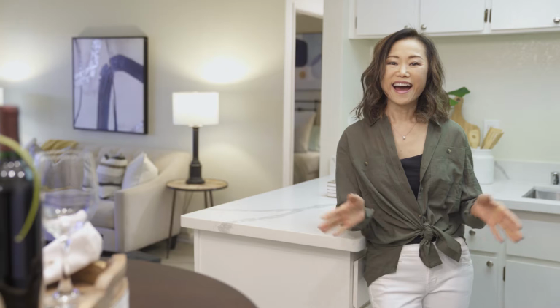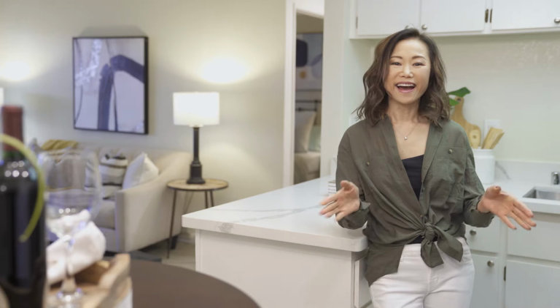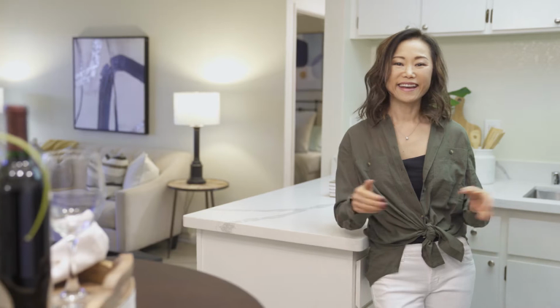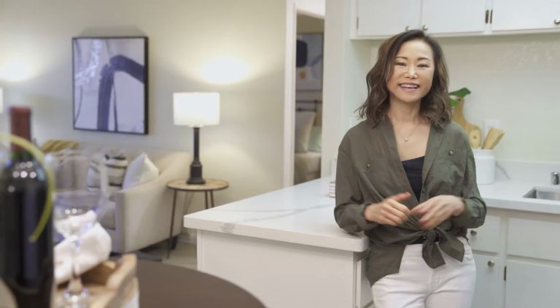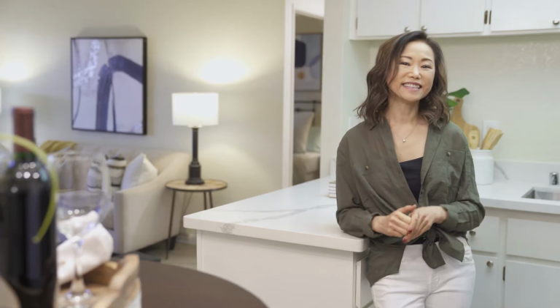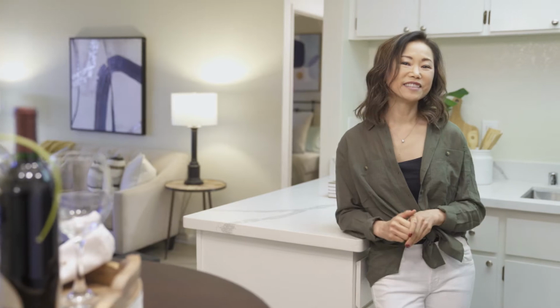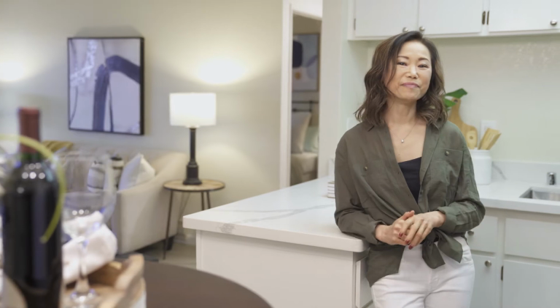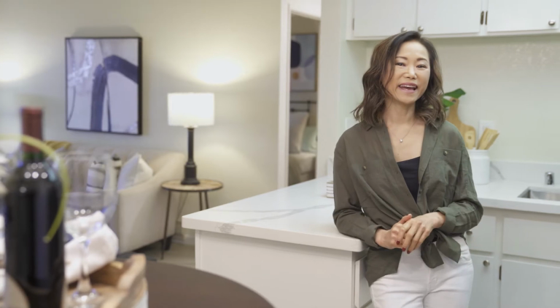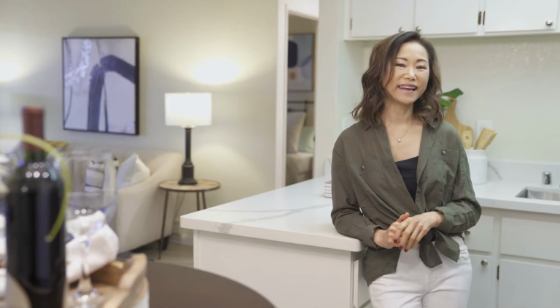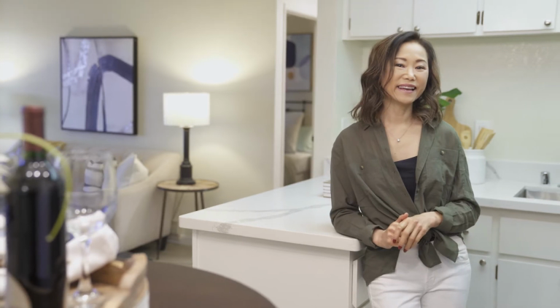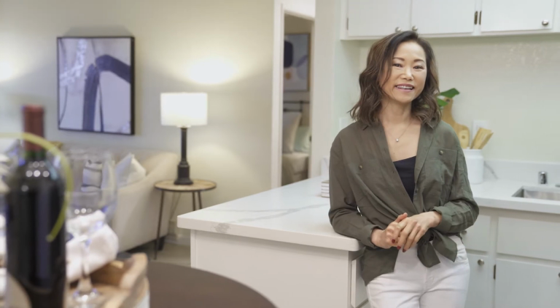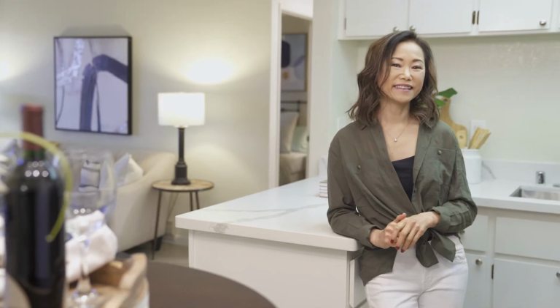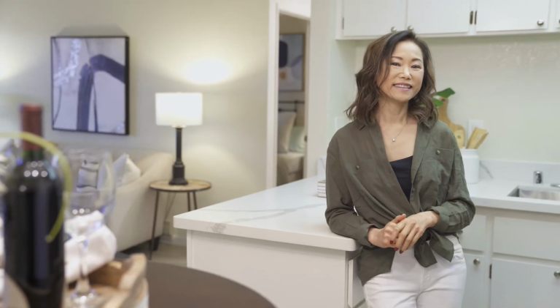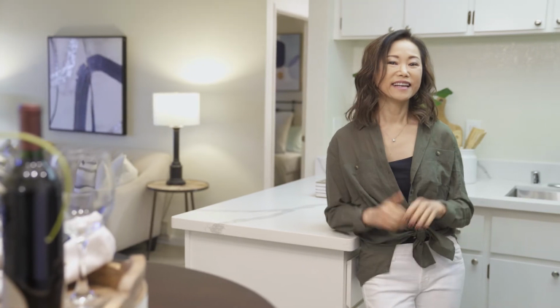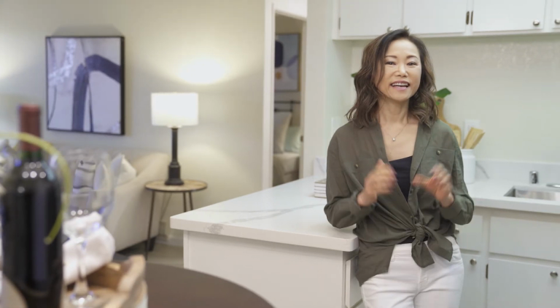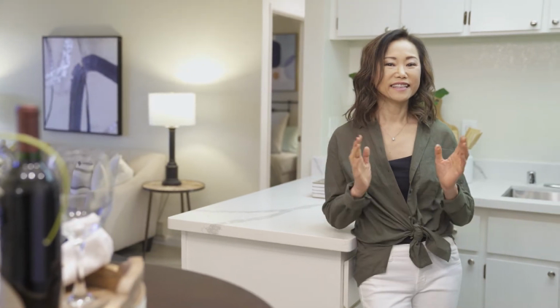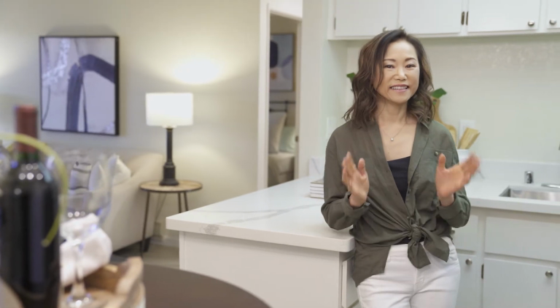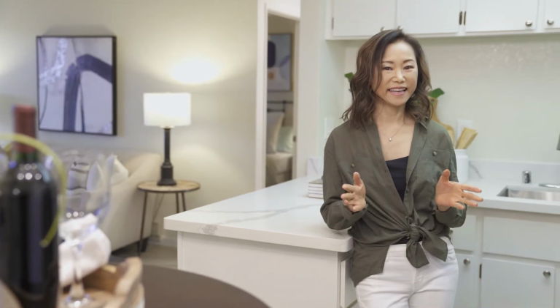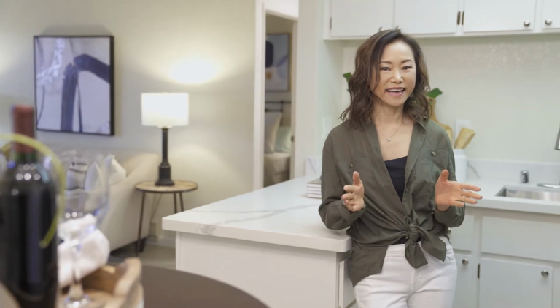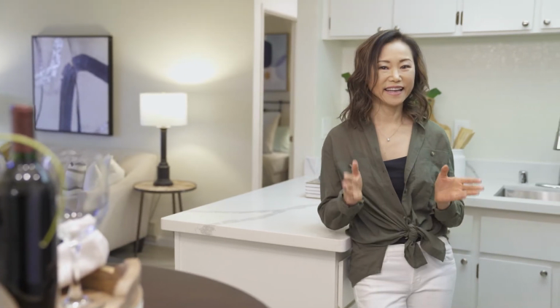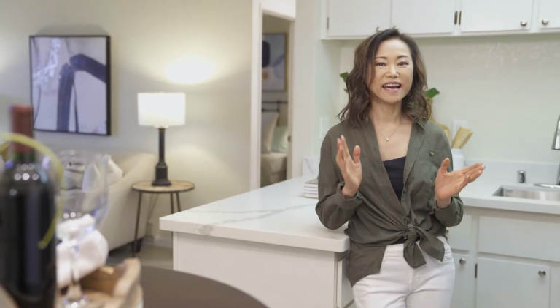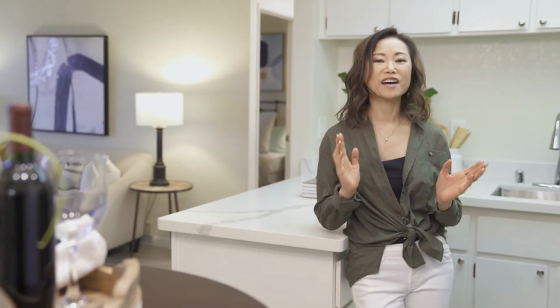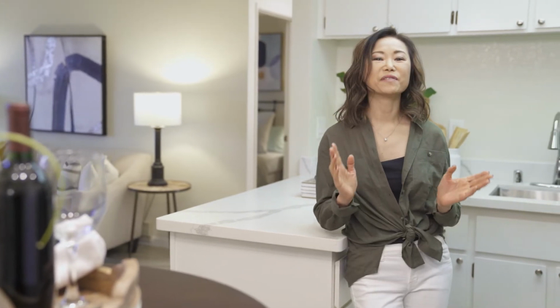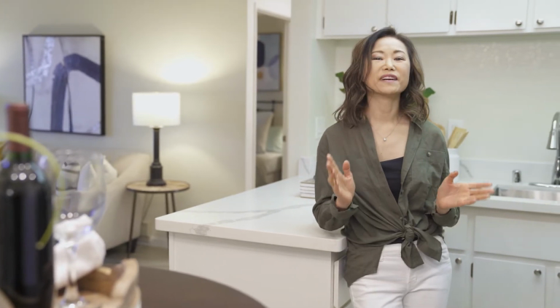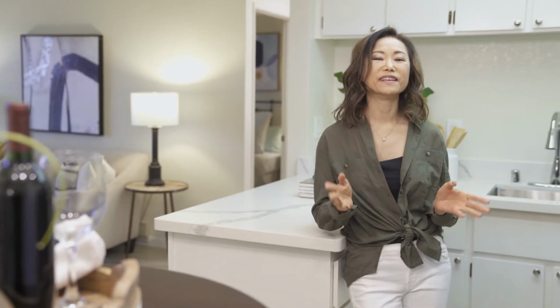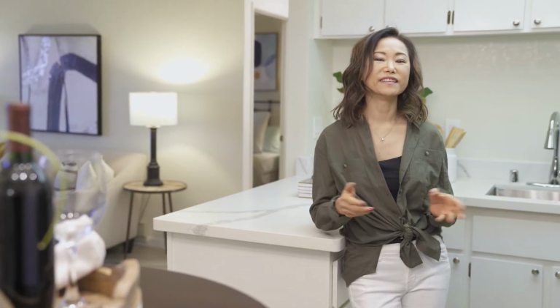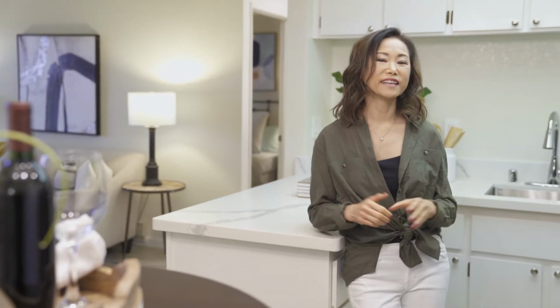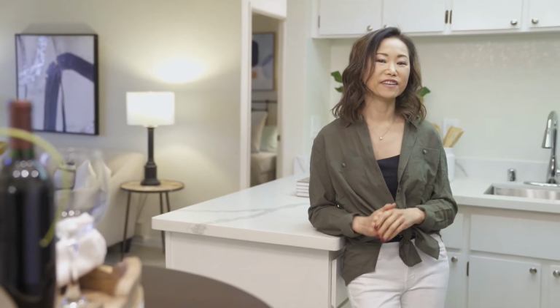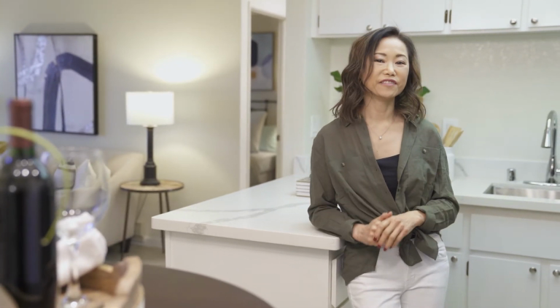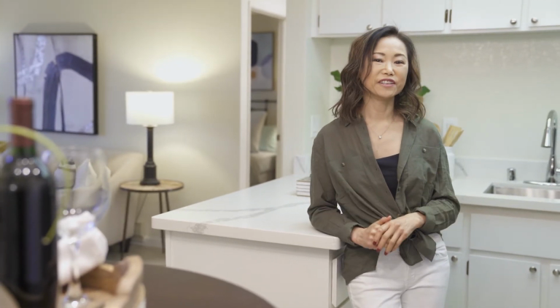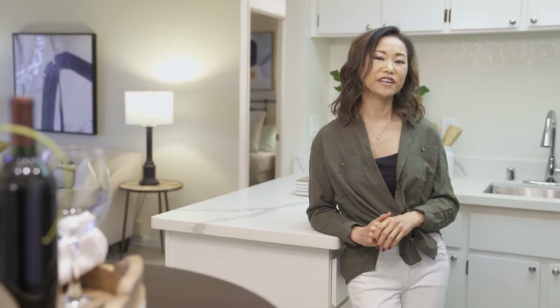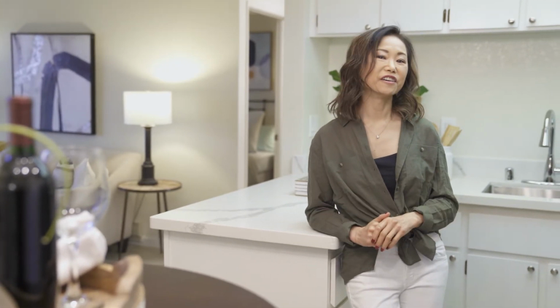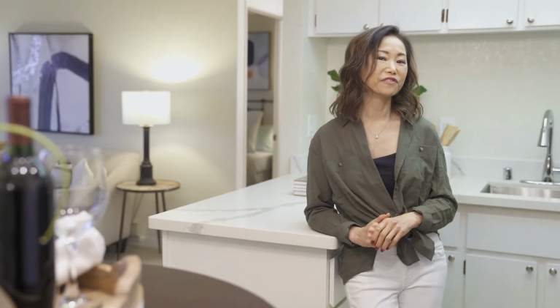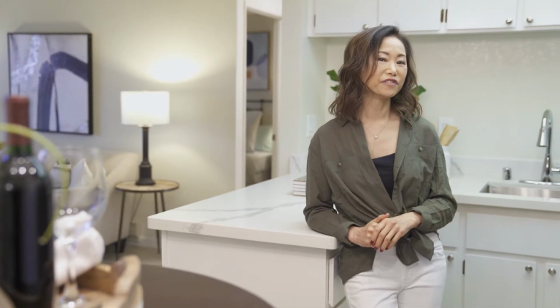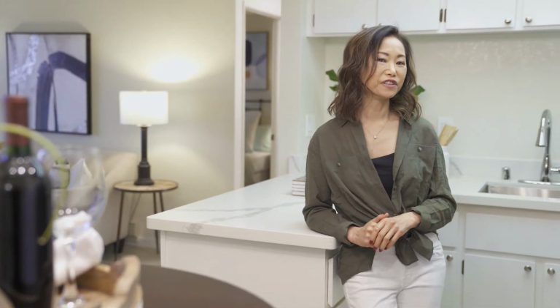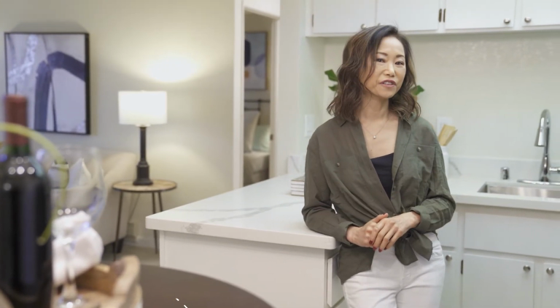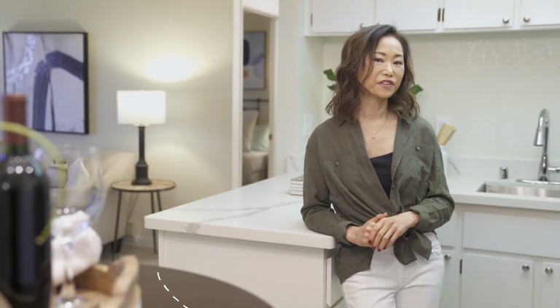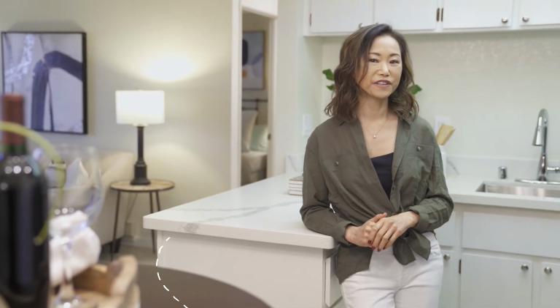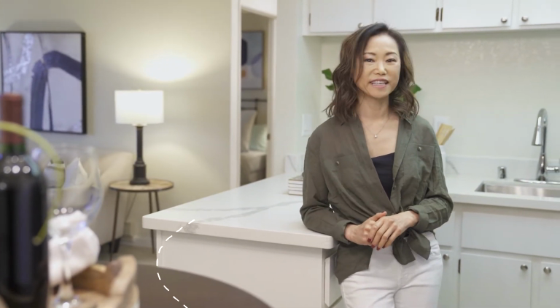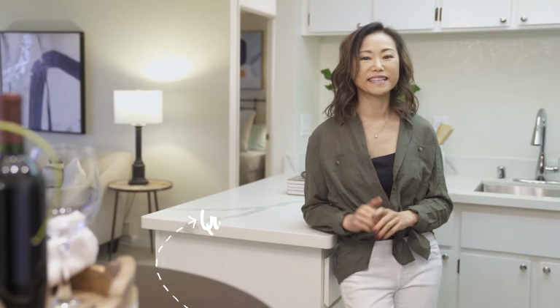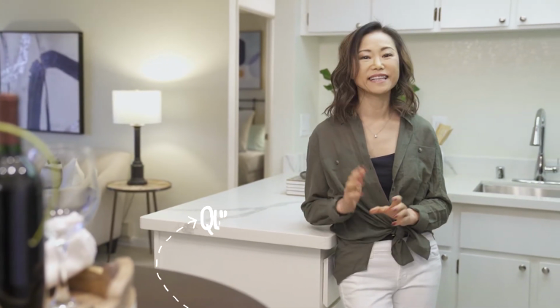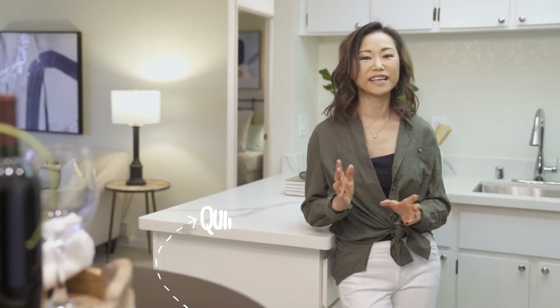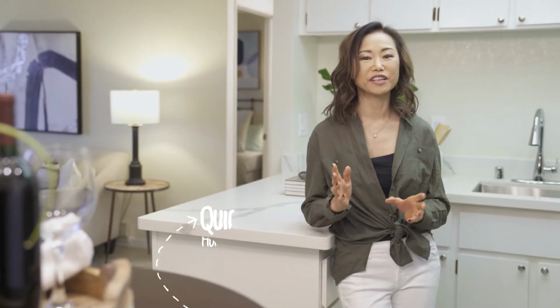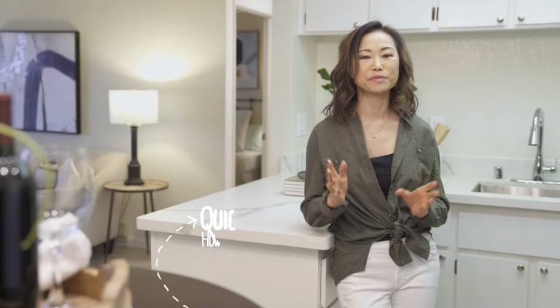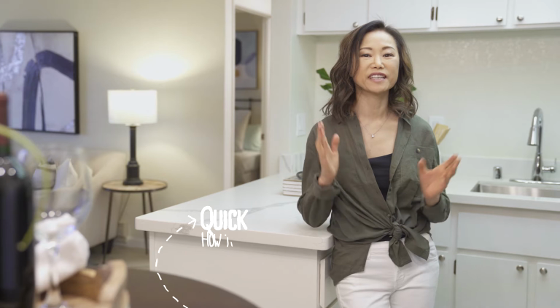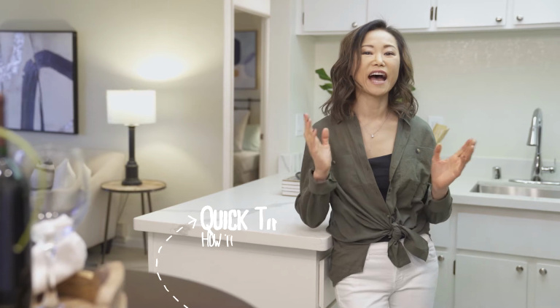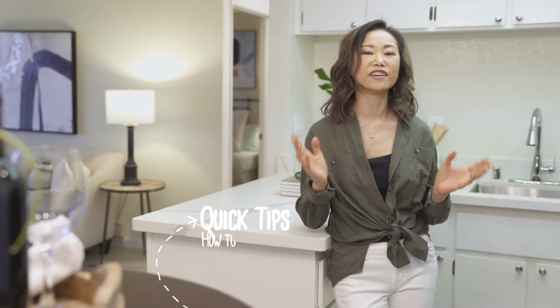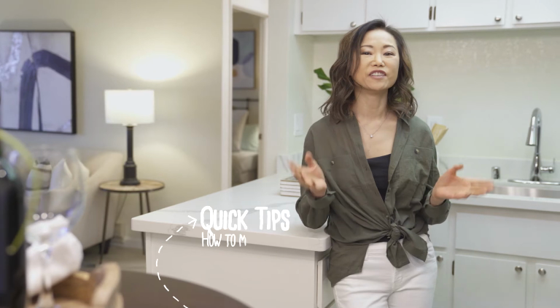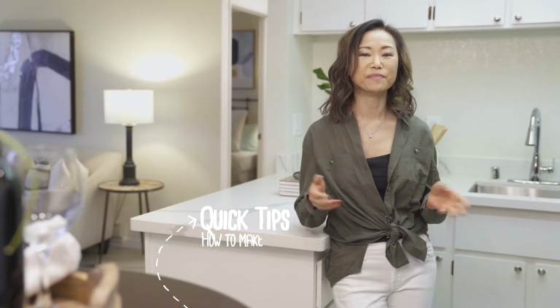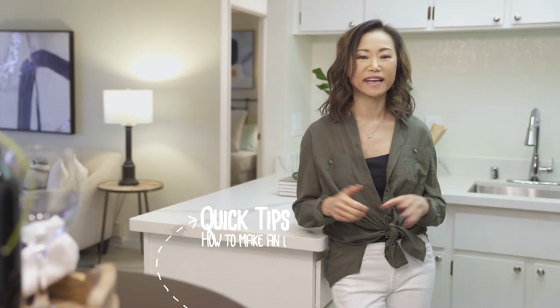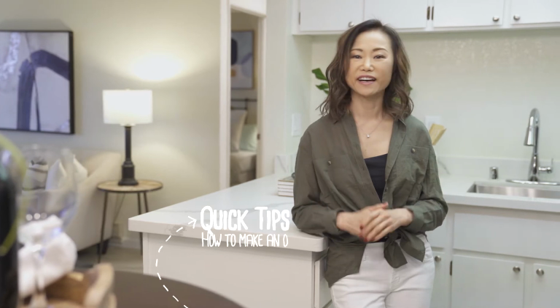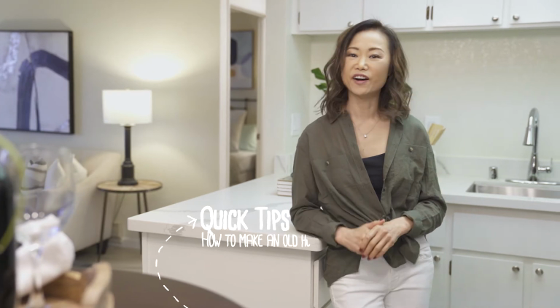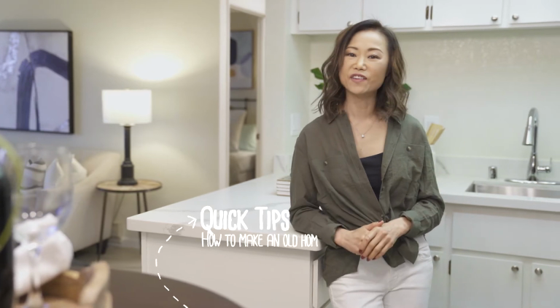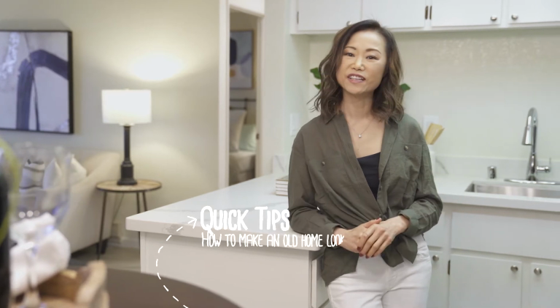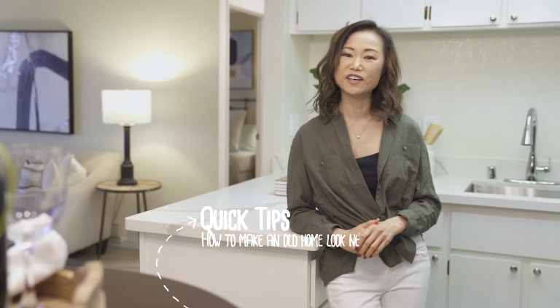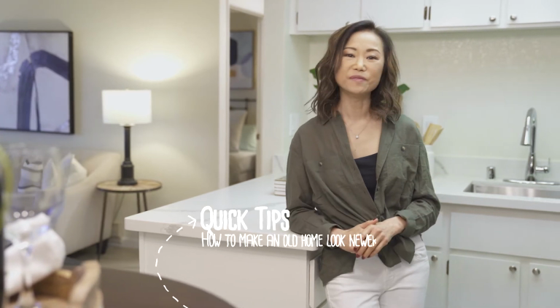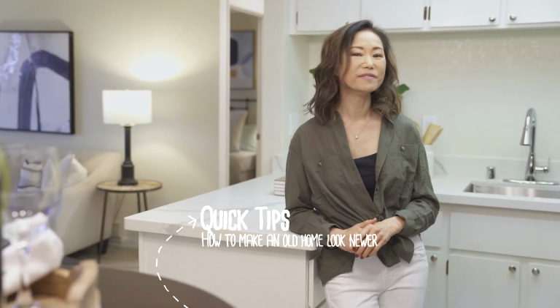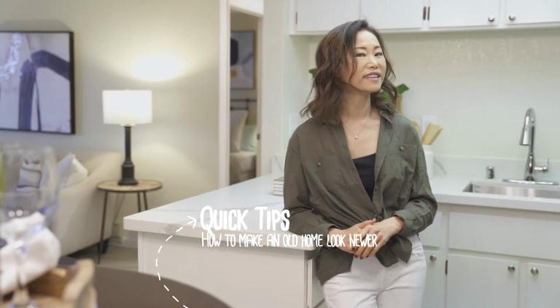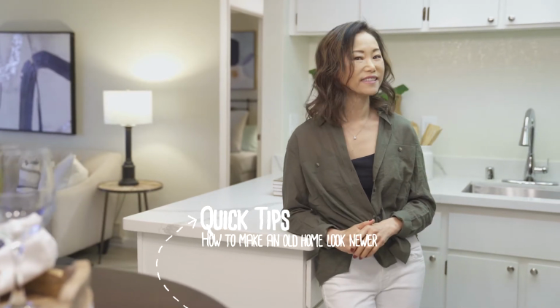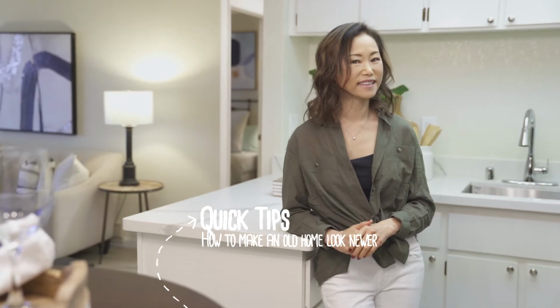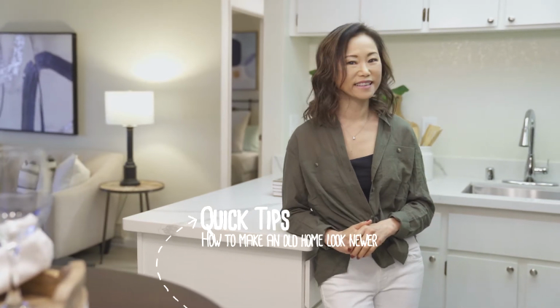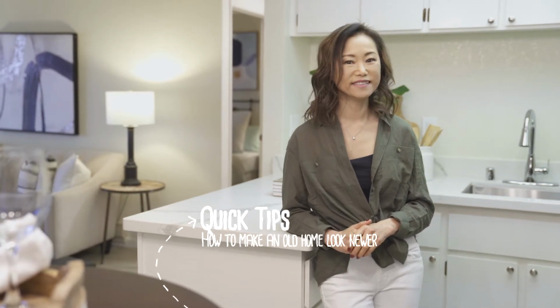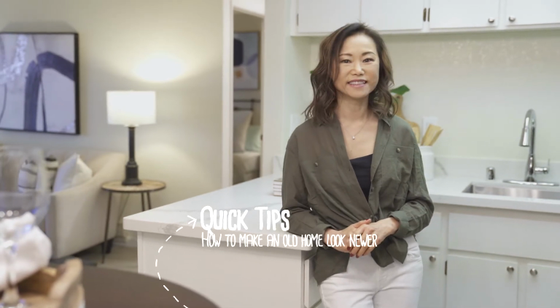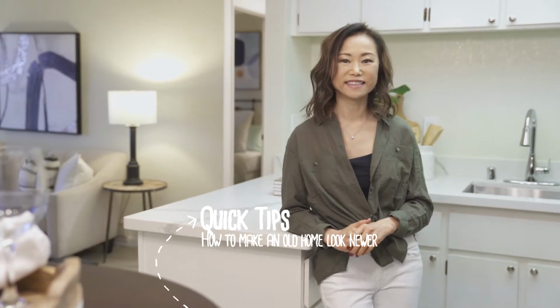Hi, it's Mei here. Today, I'm going to give you a few quick tips on how to make an old home look newer.